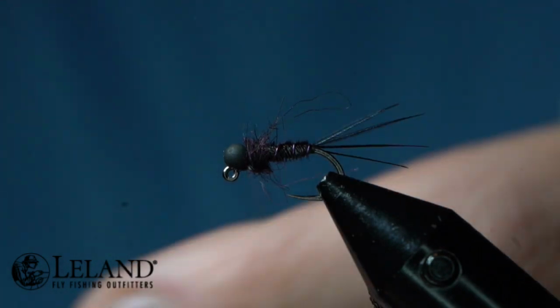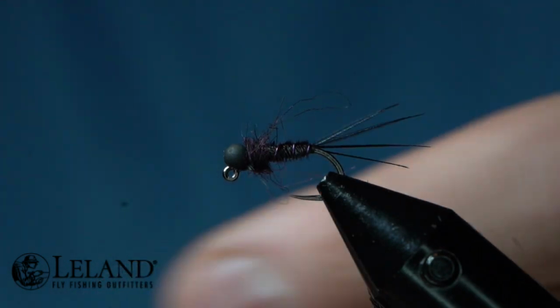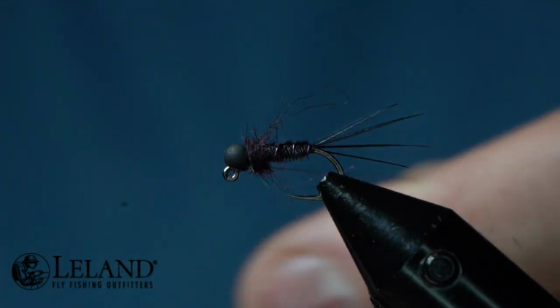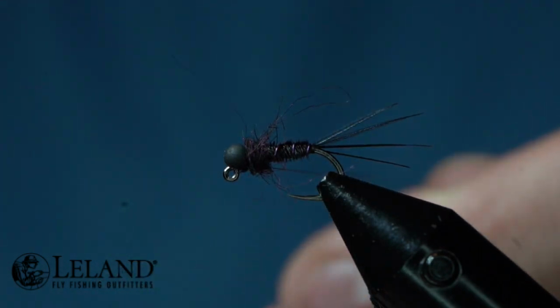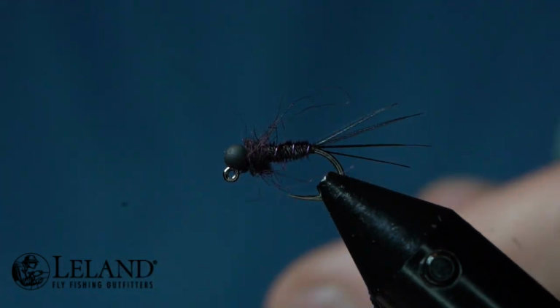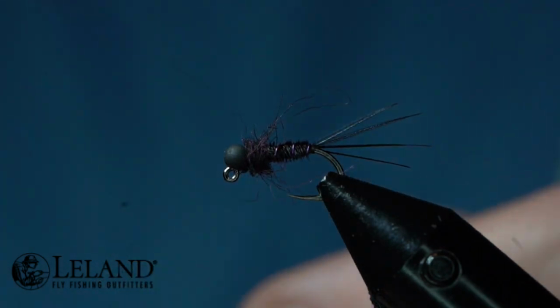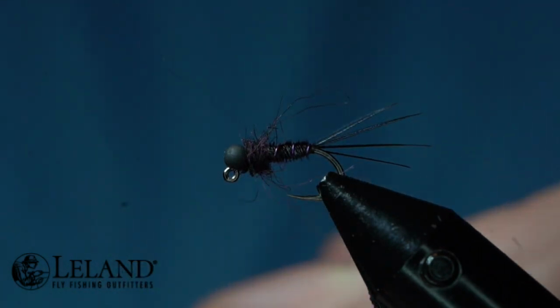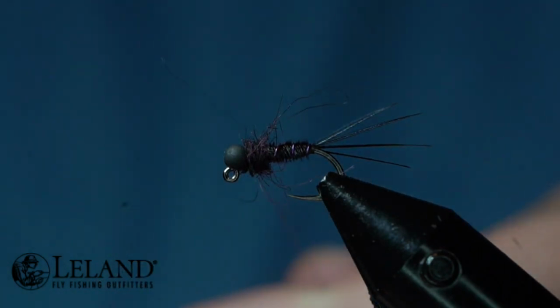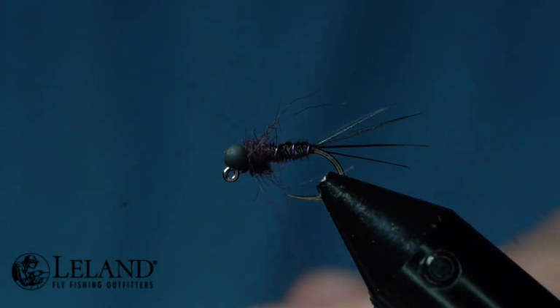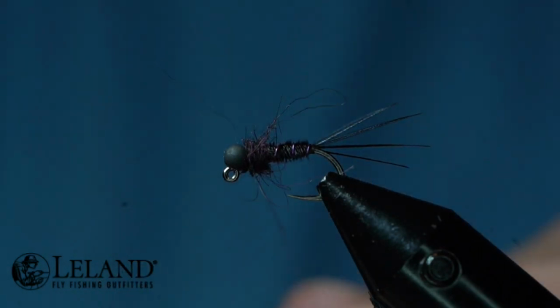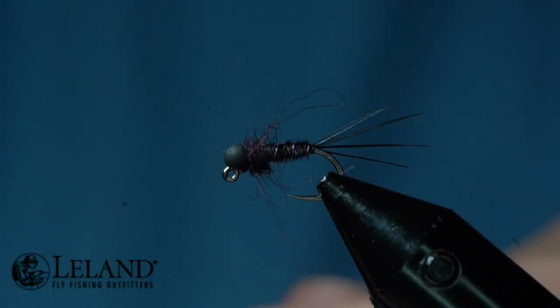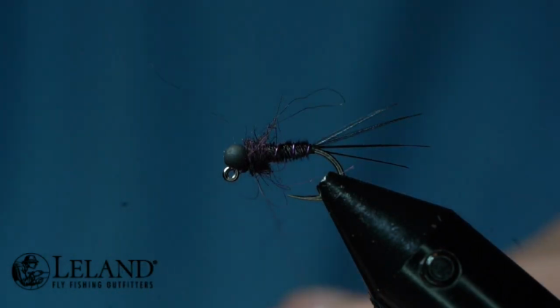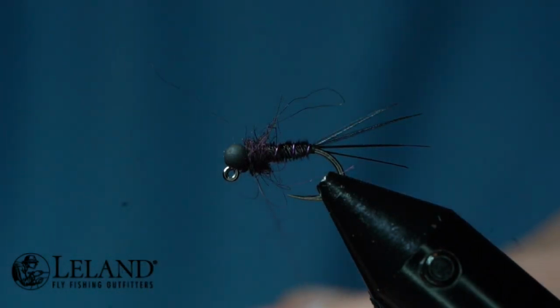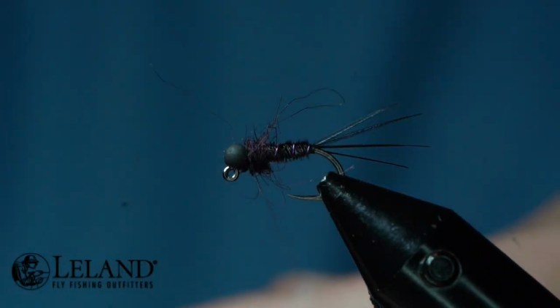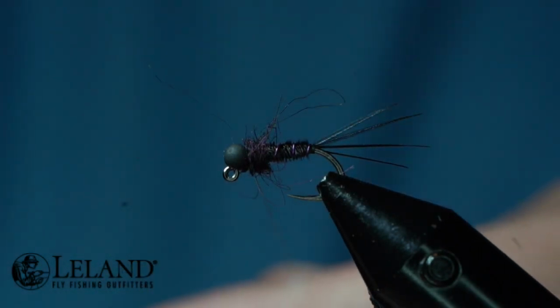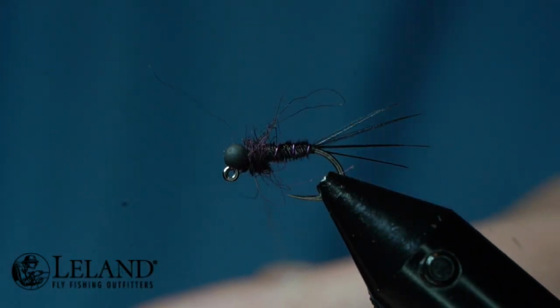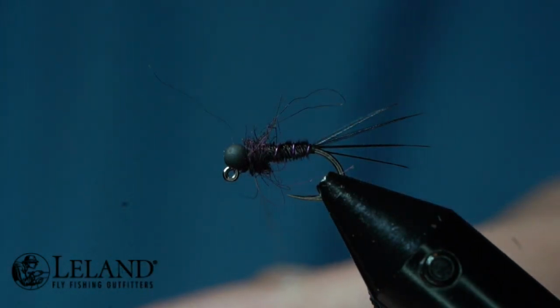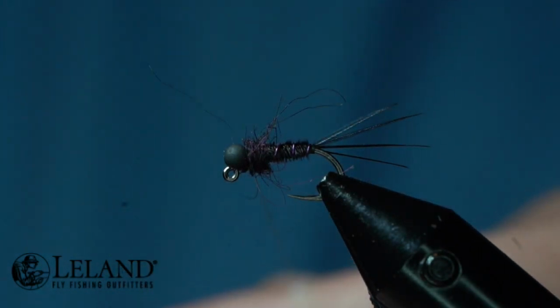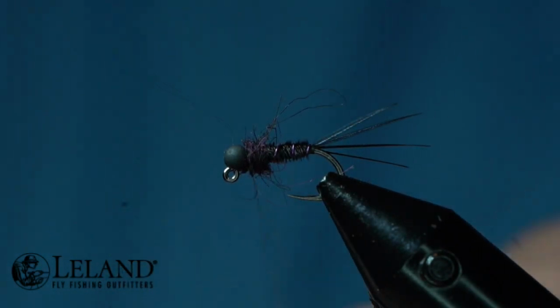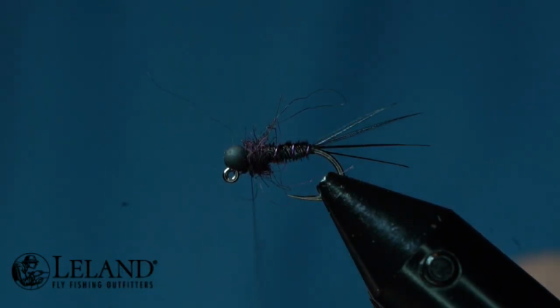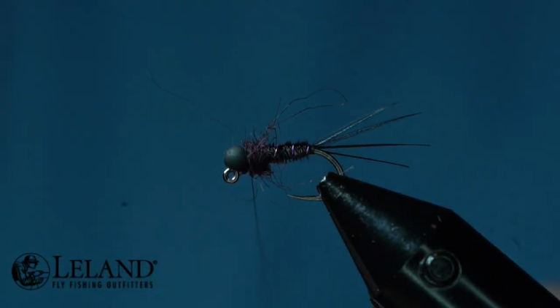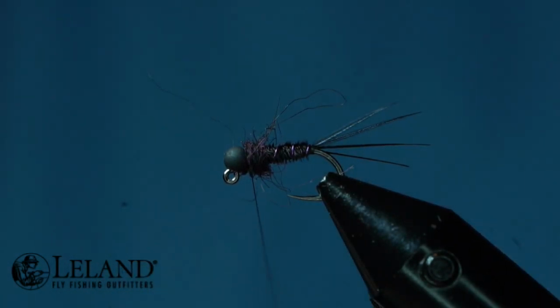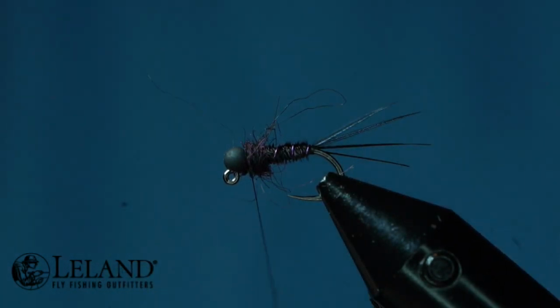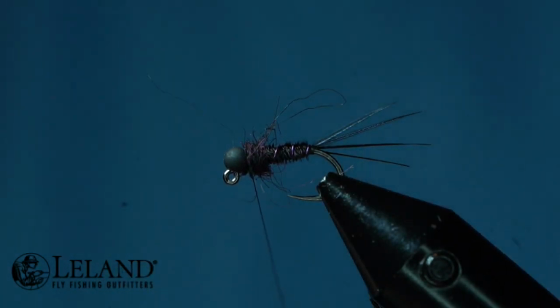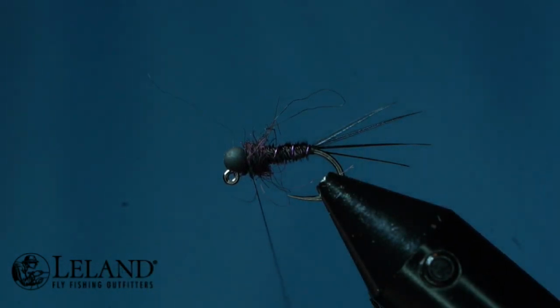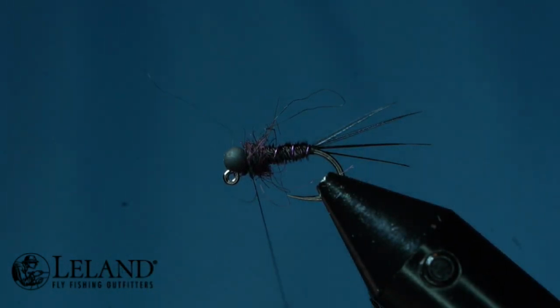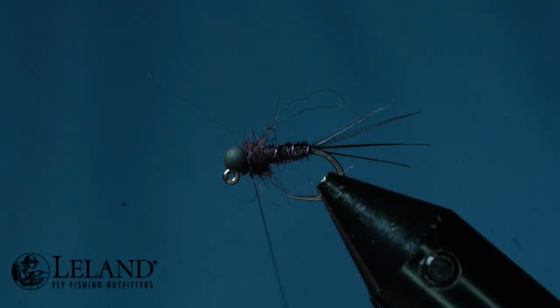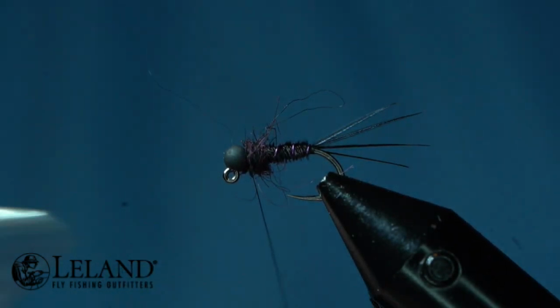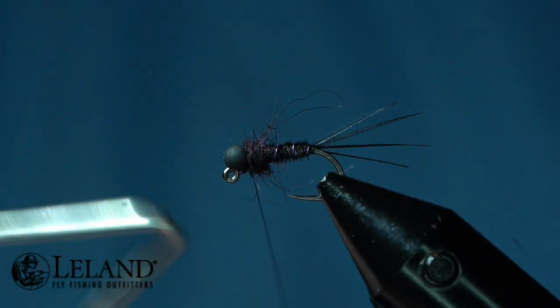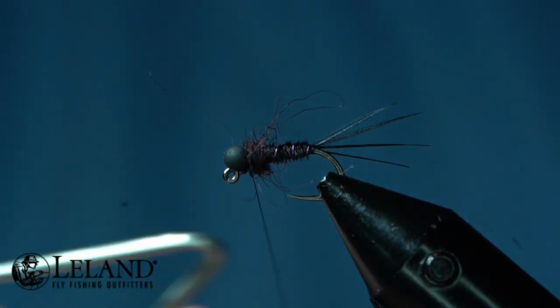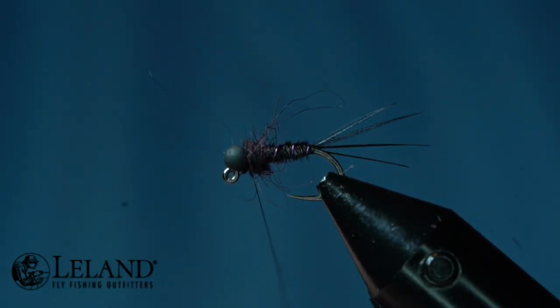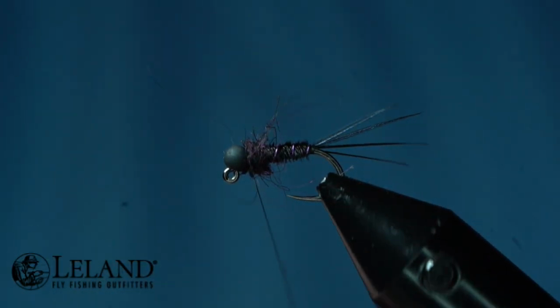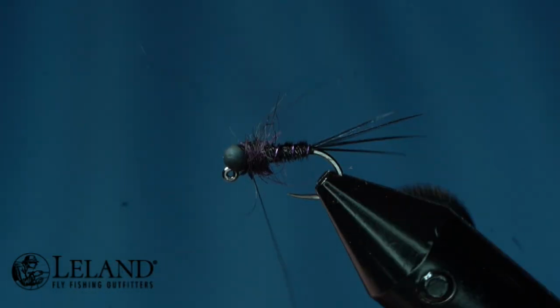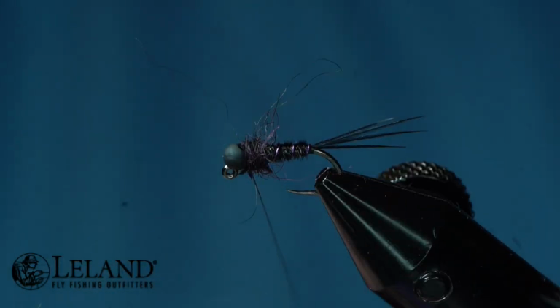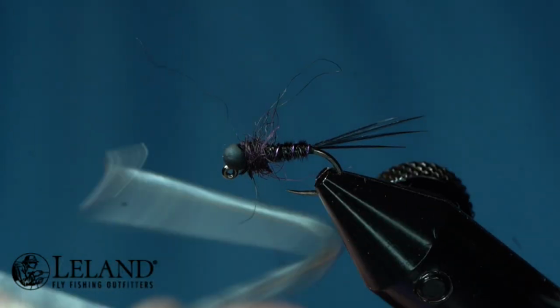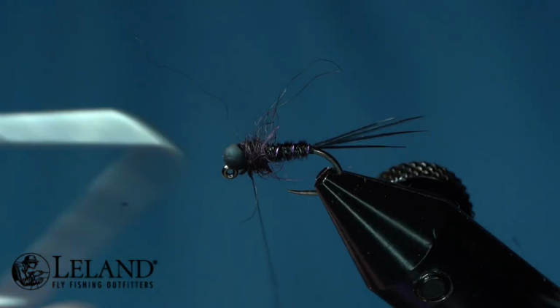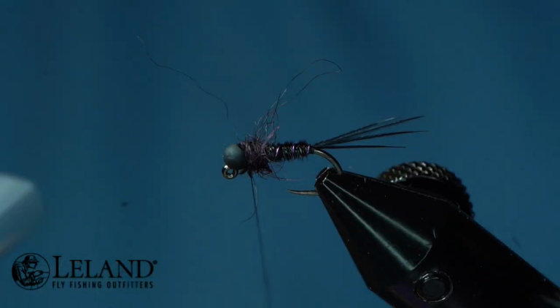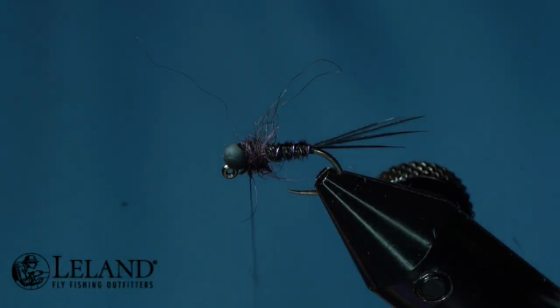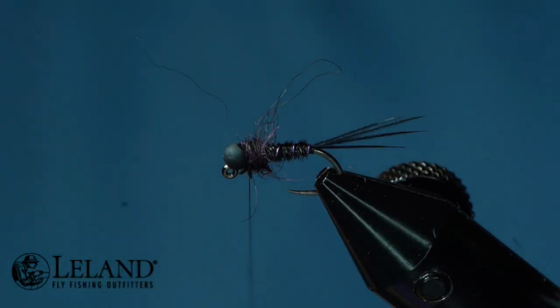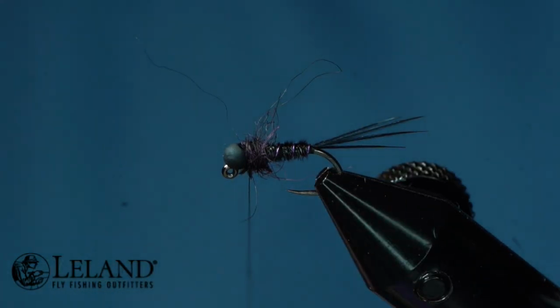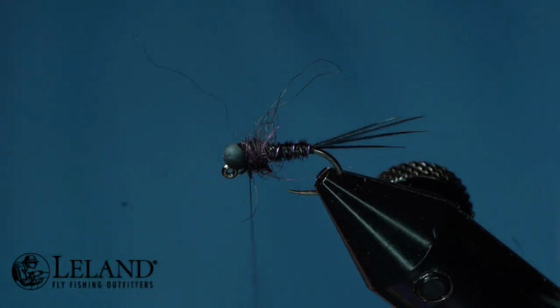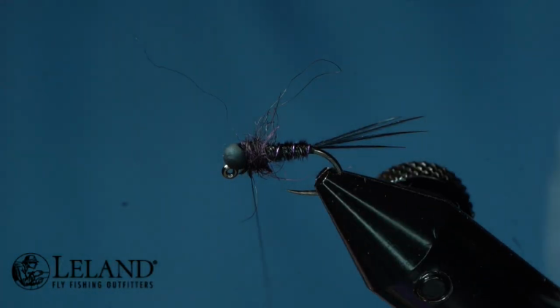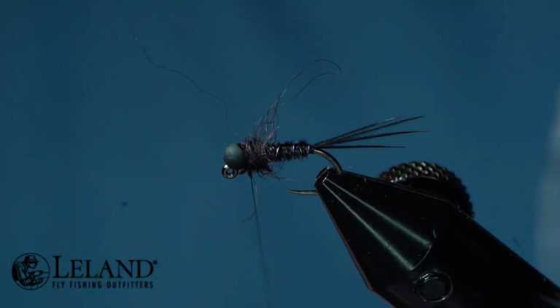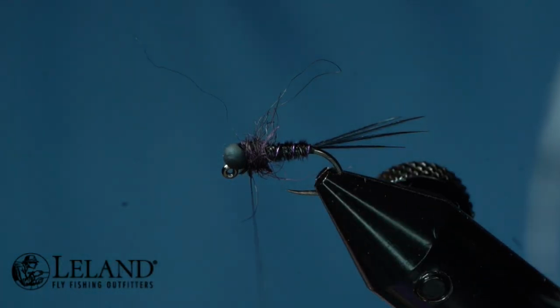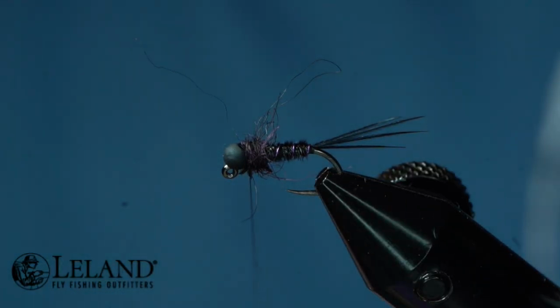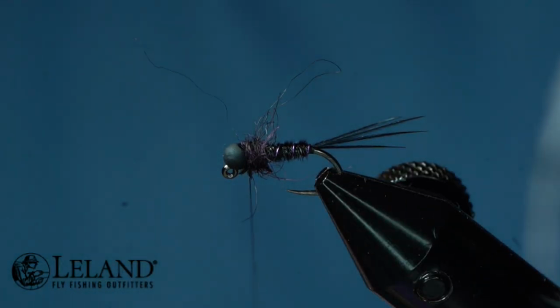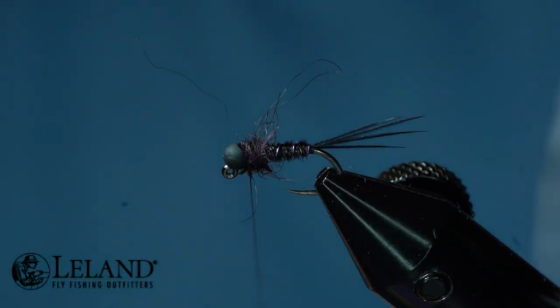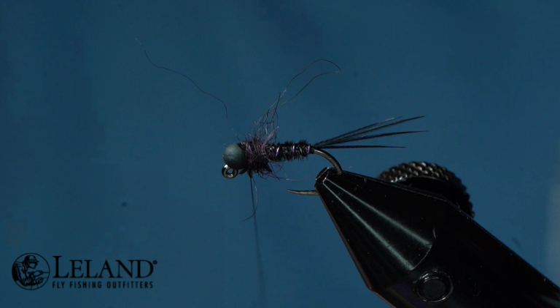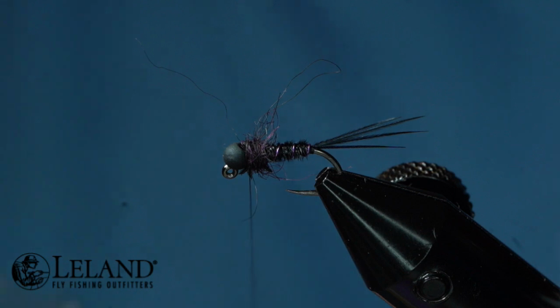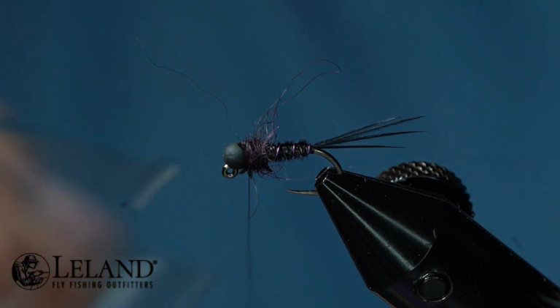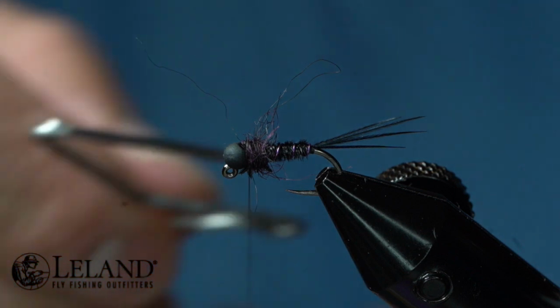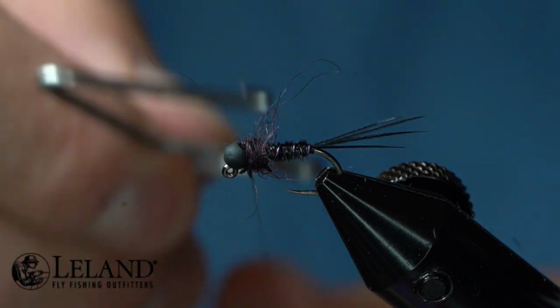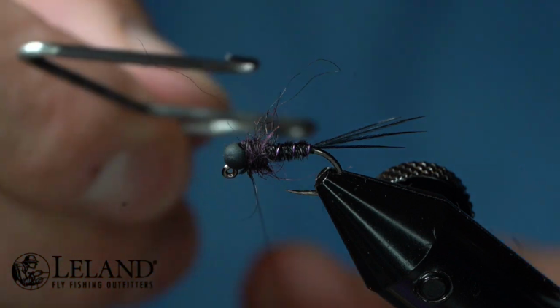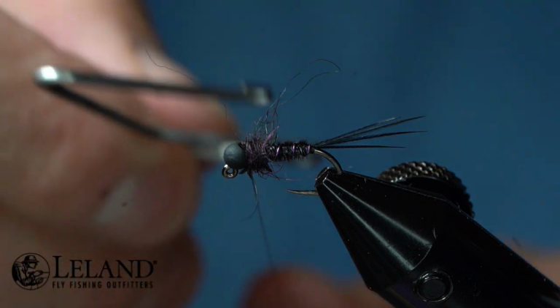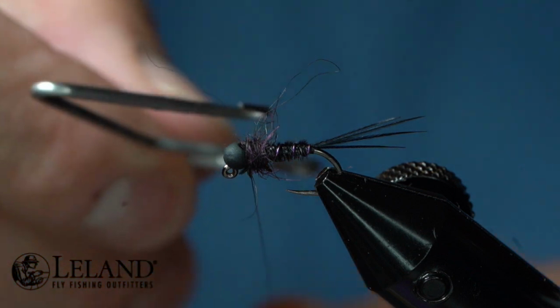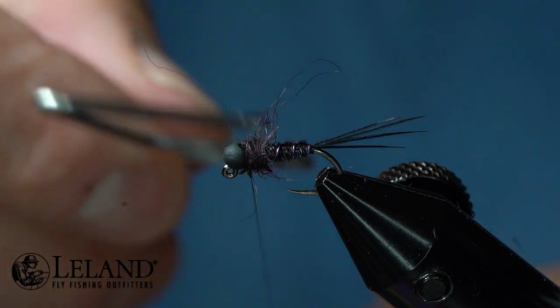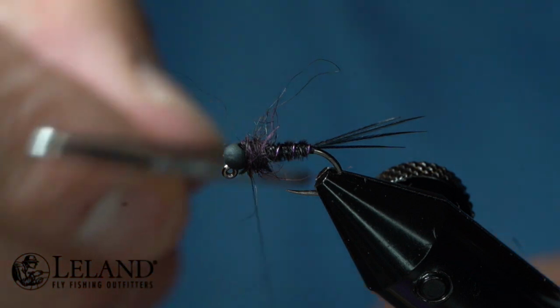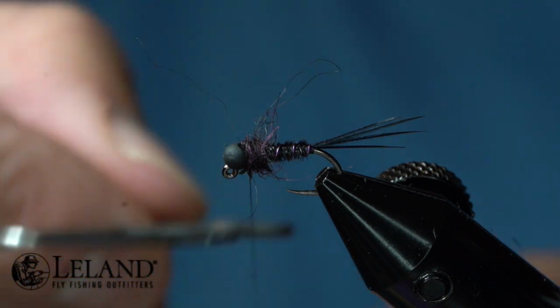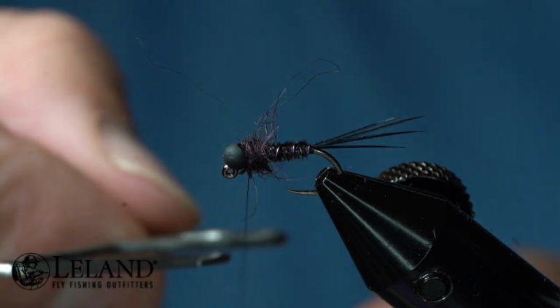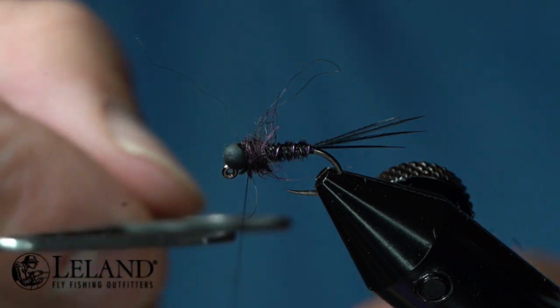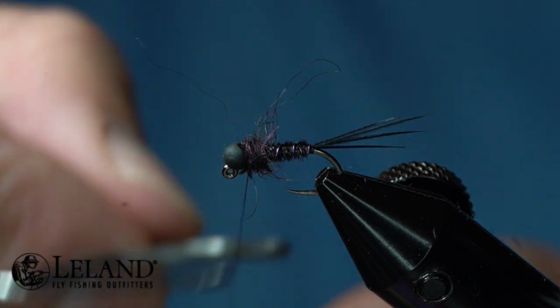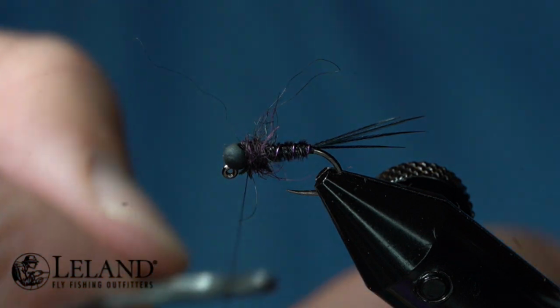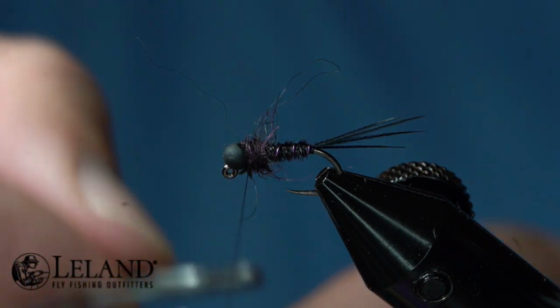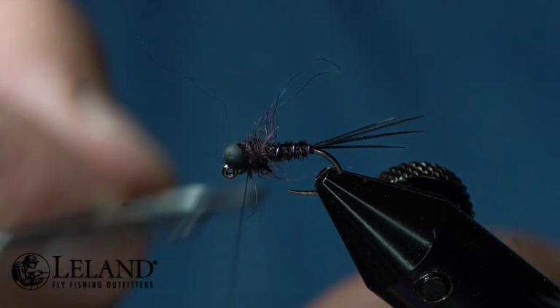Now all we've got to do is whip finish this fly. I'm going to do a three-turn whip — one, two, three — and then do it one more time just for good measure, and there you have it, all done.